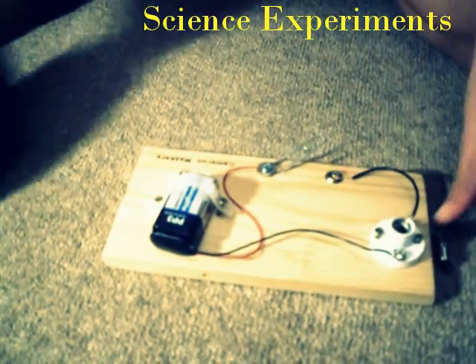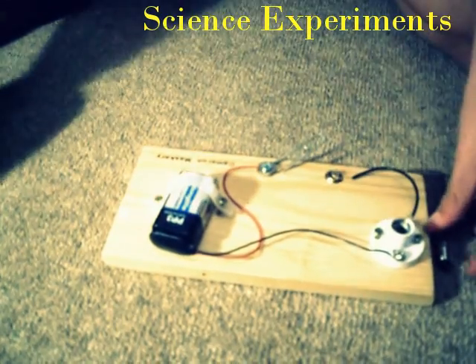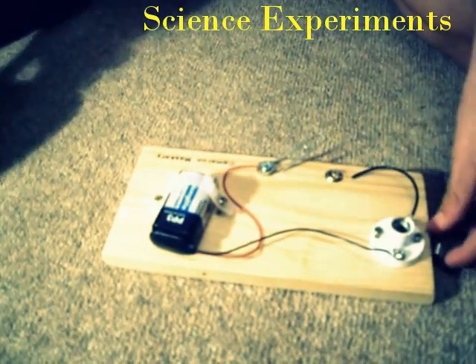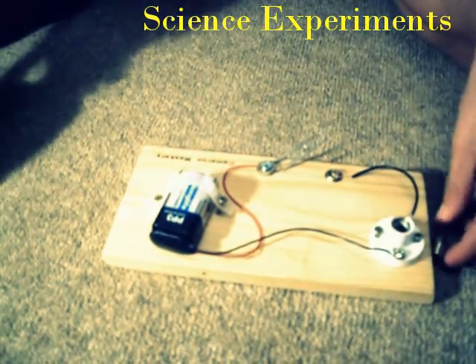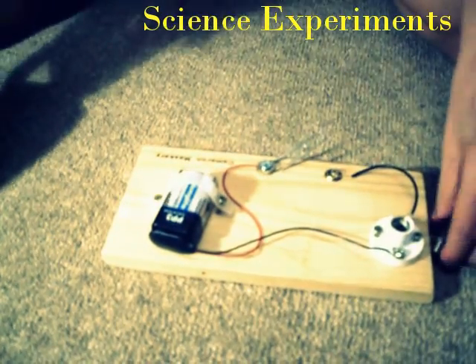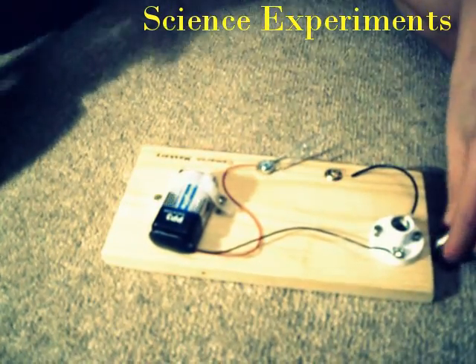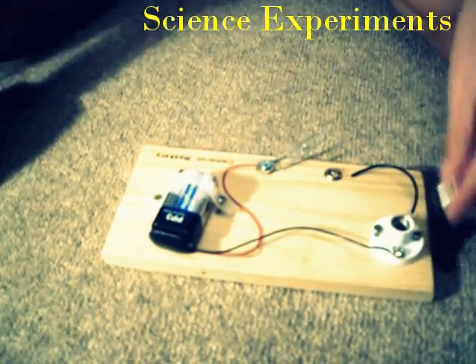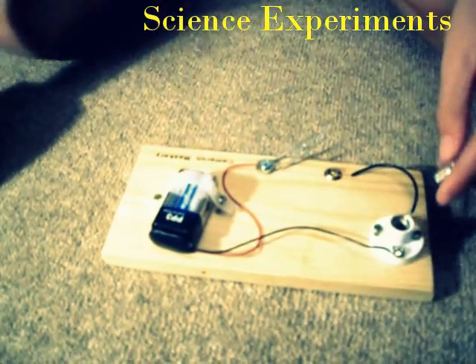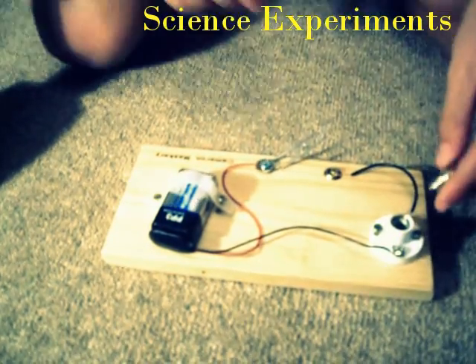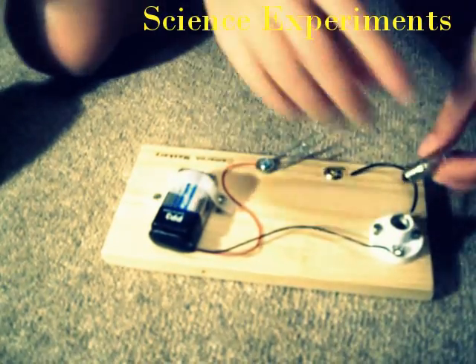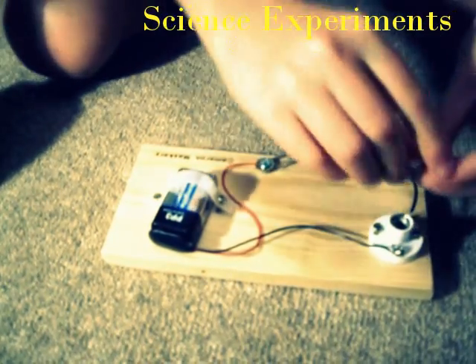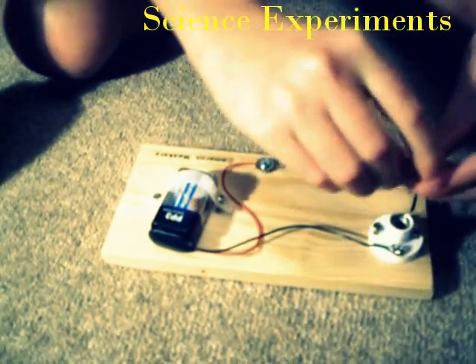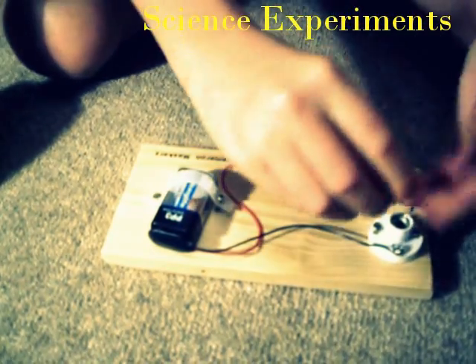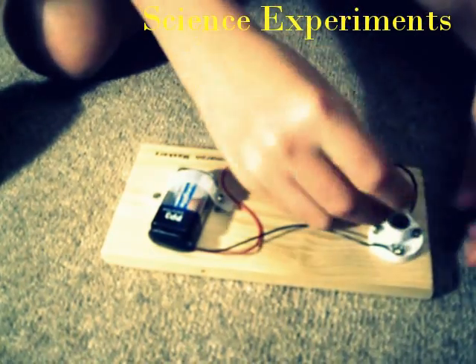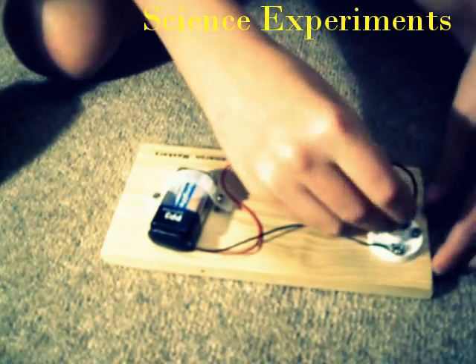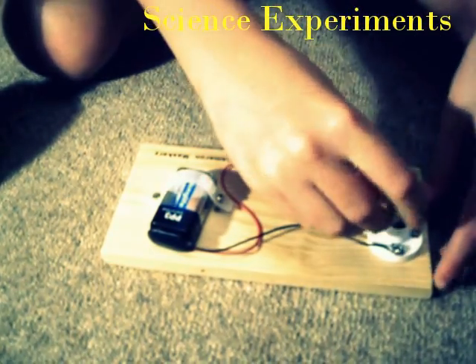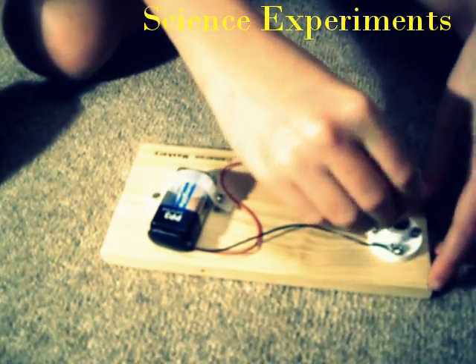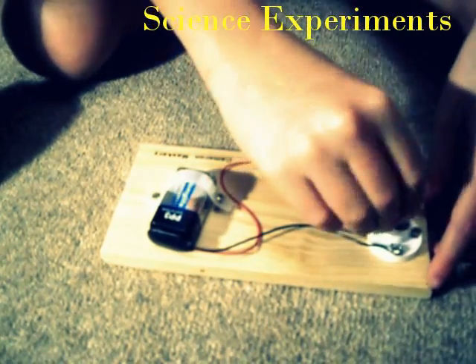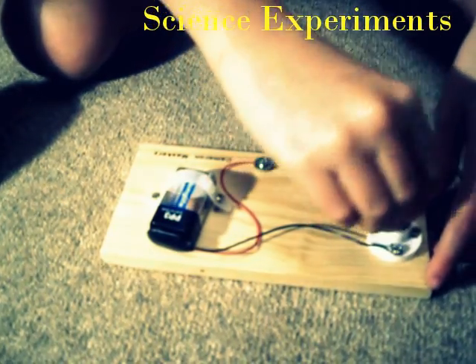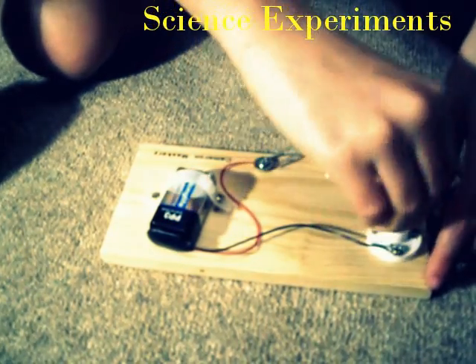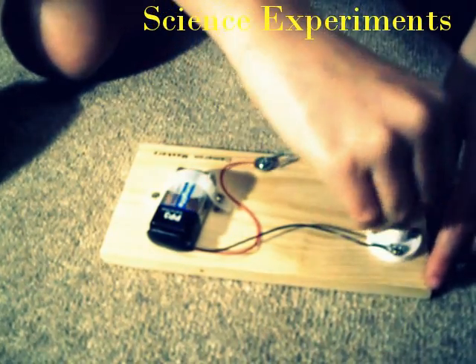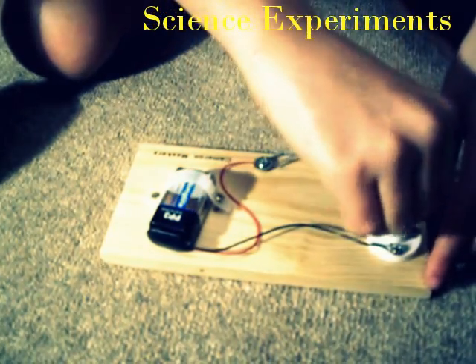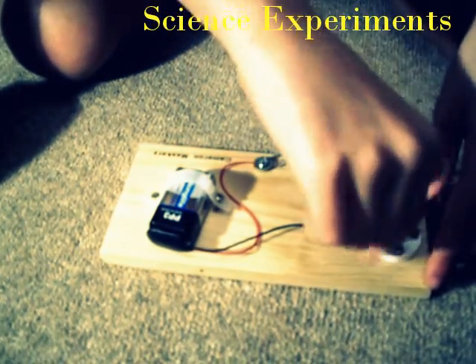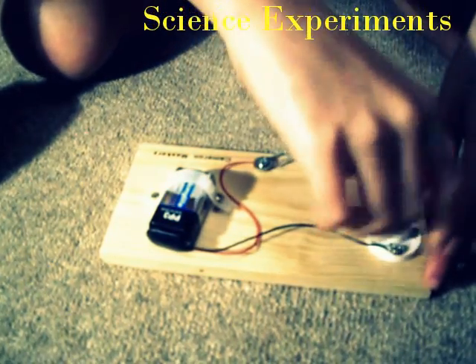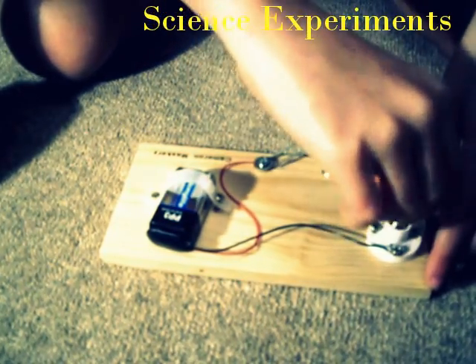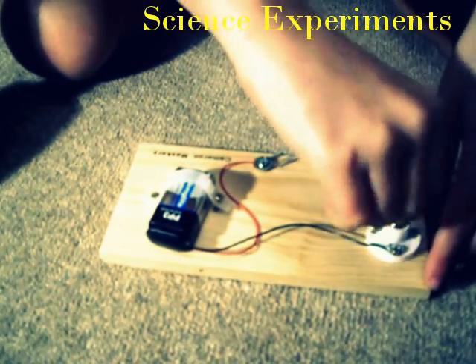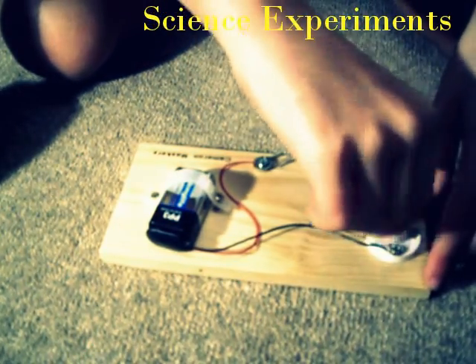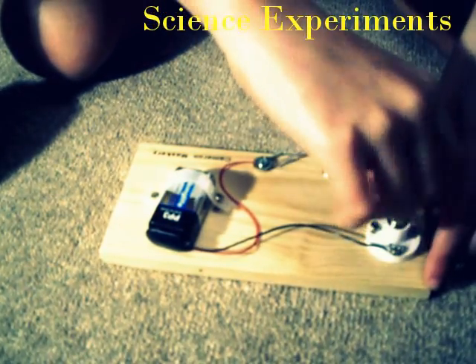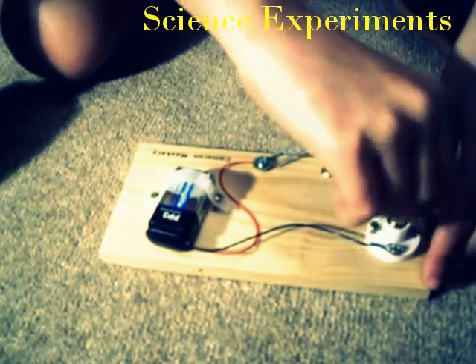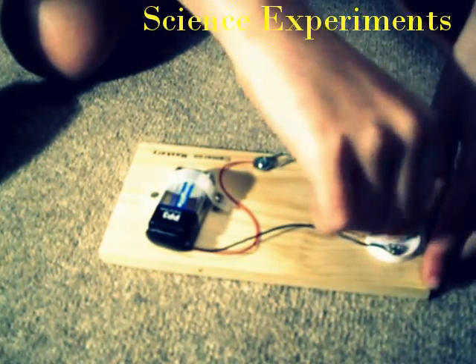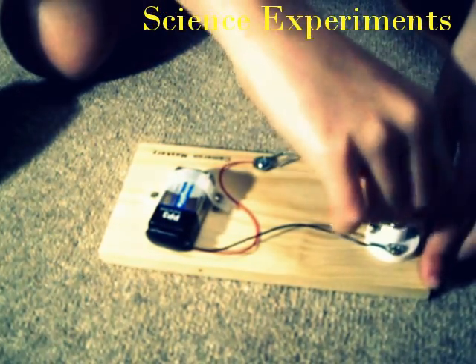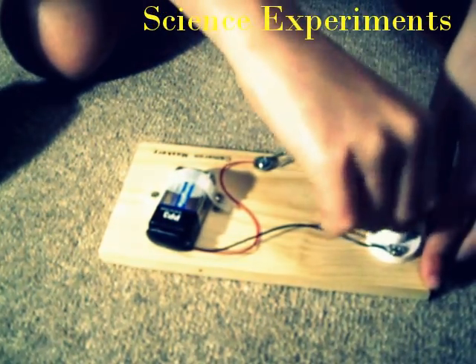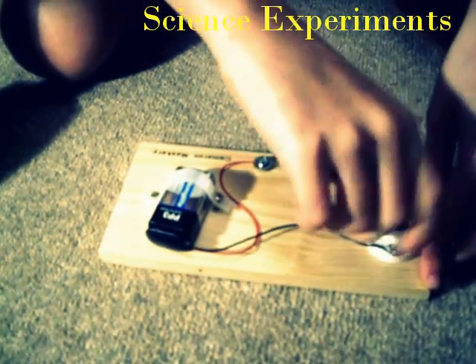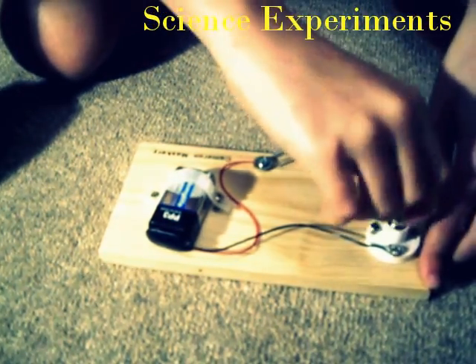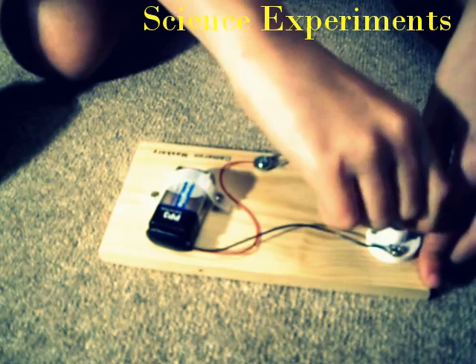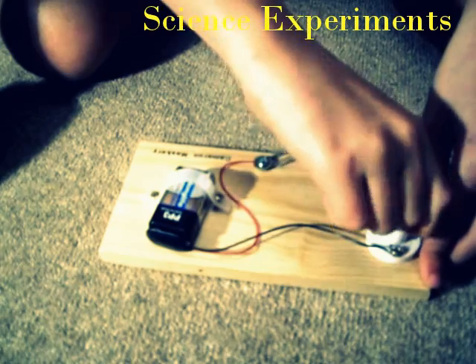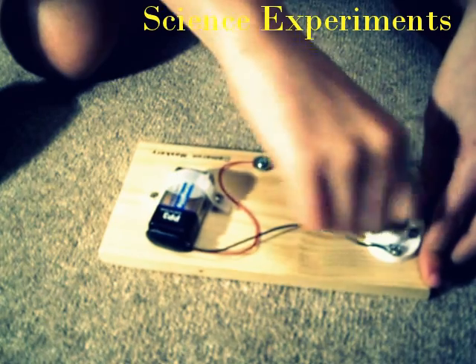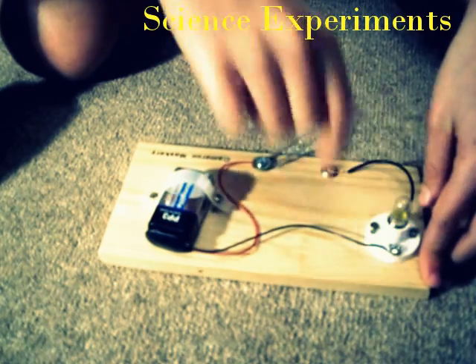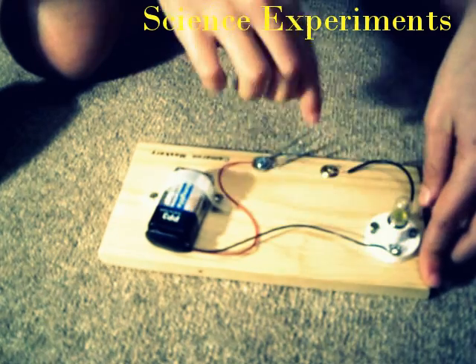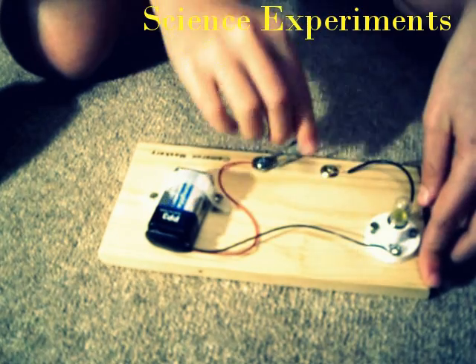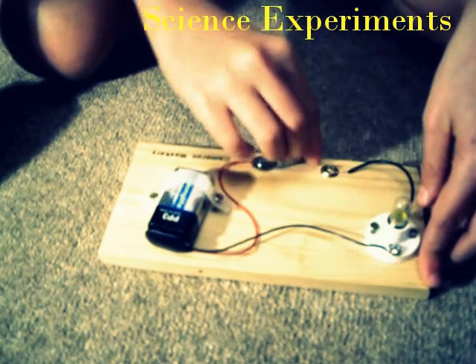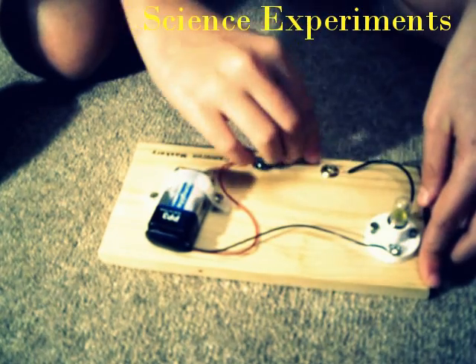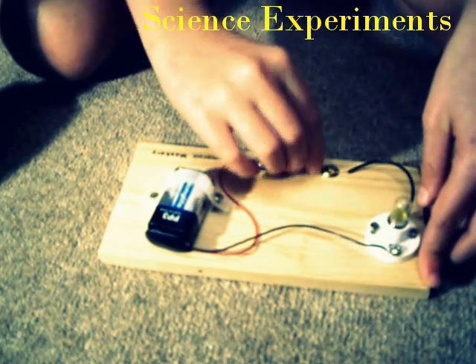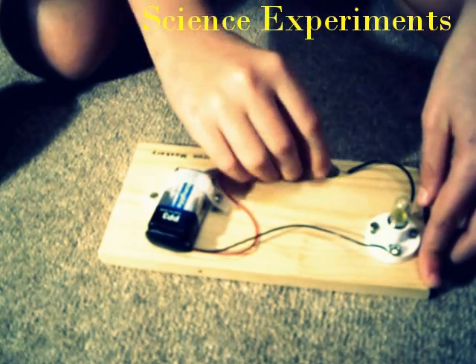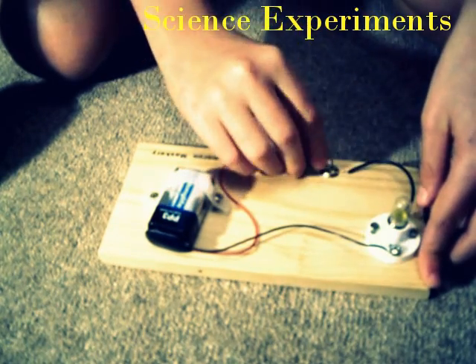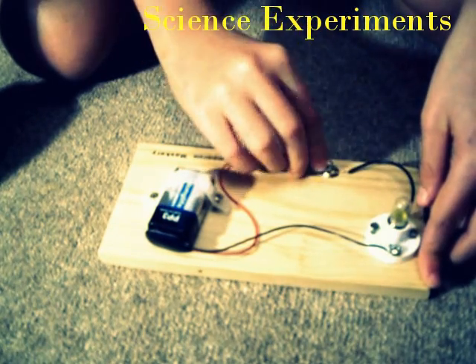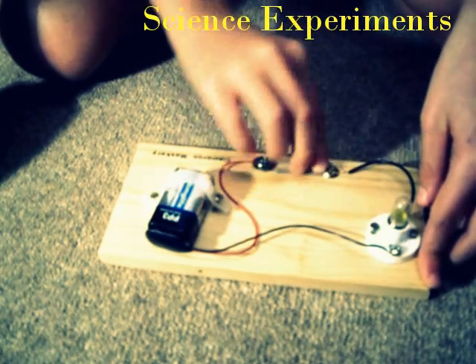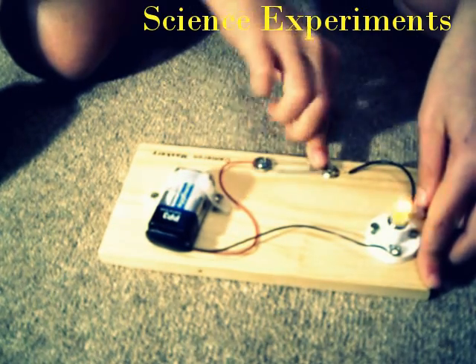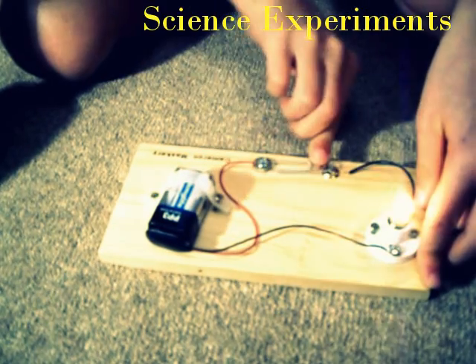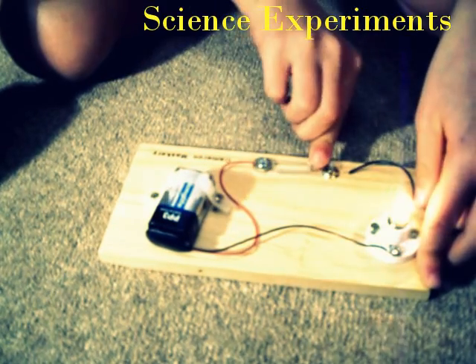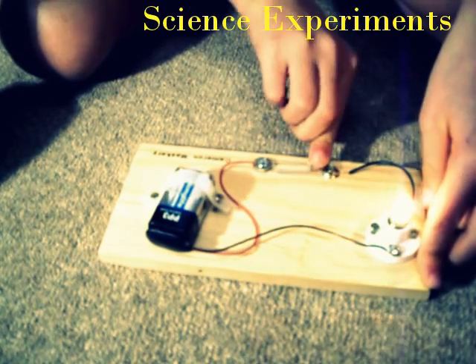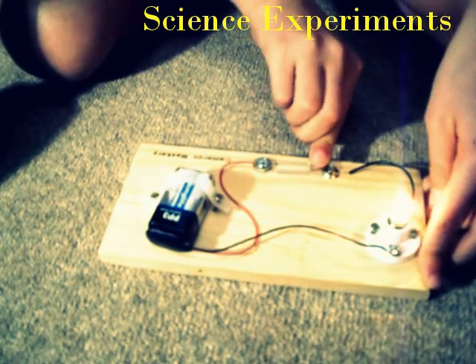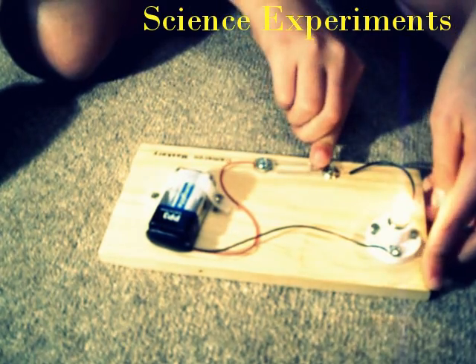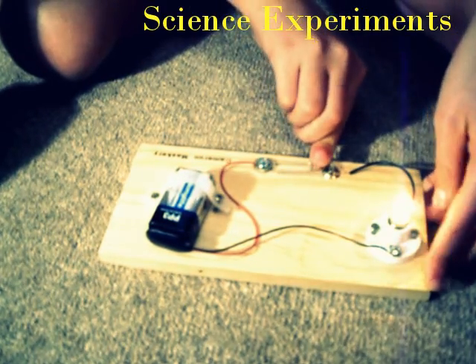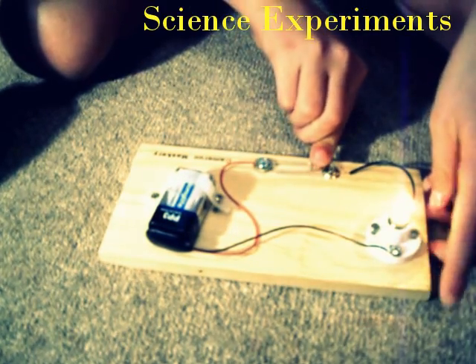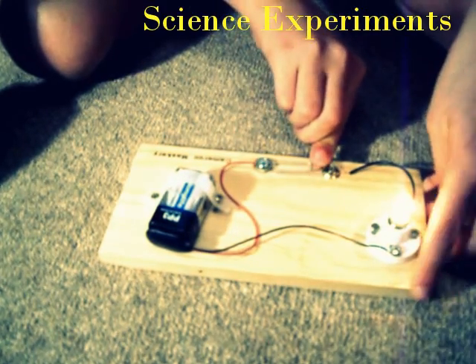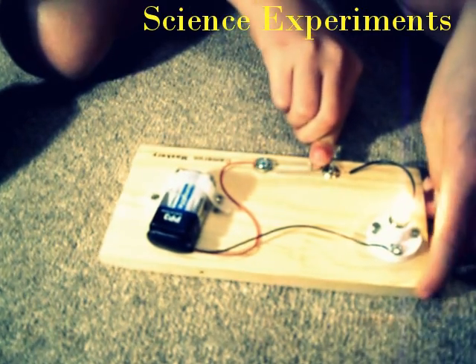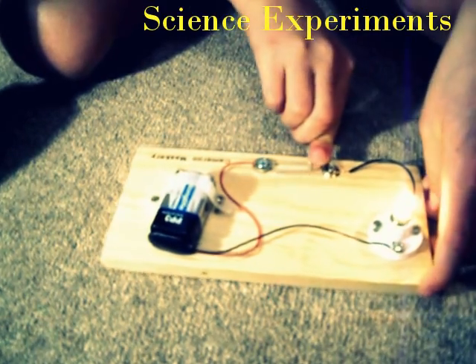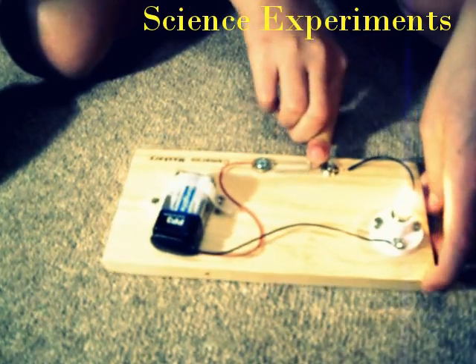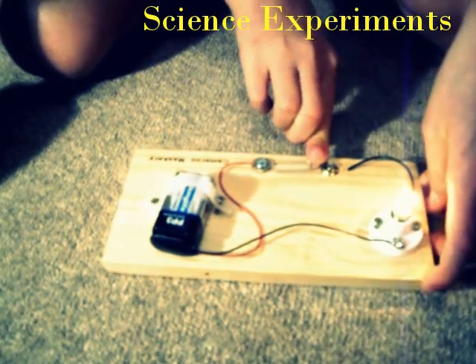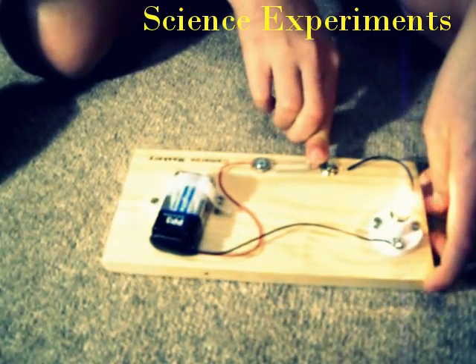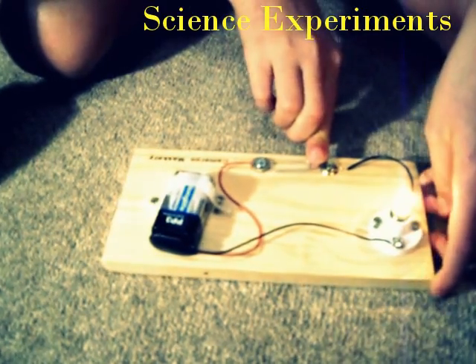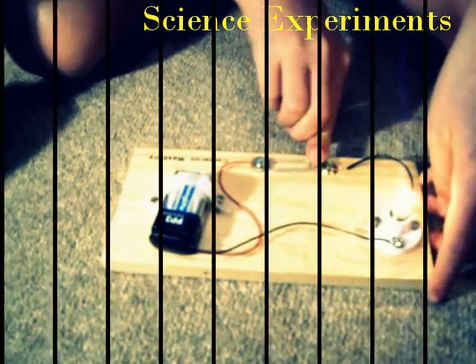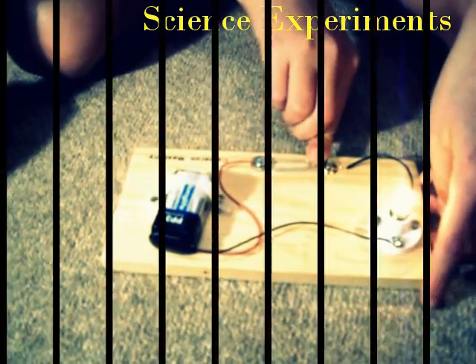You then add the light bulb holder. And then you have a light. Then you connect the wire. Thank you.